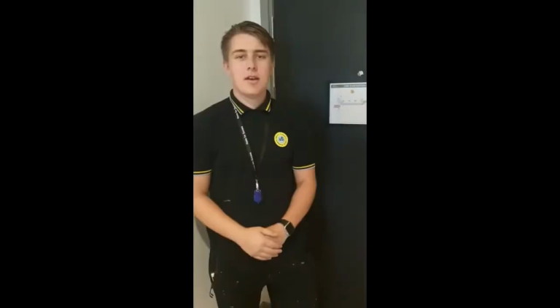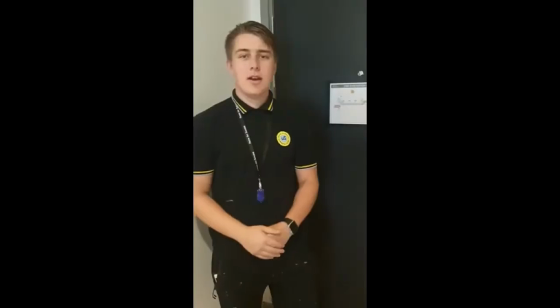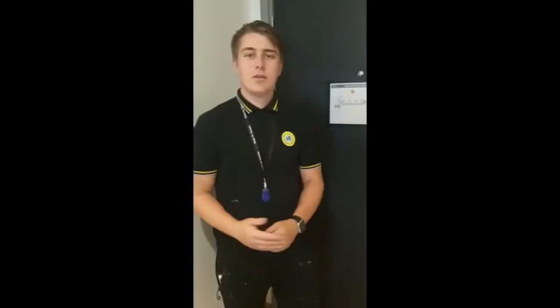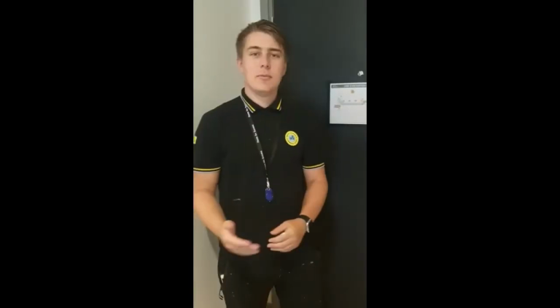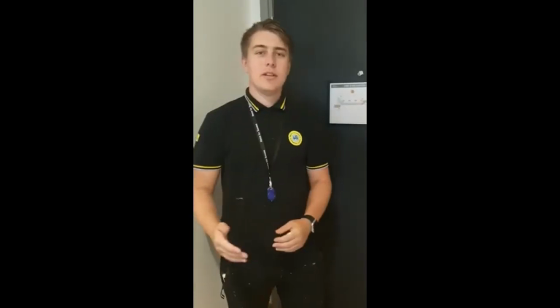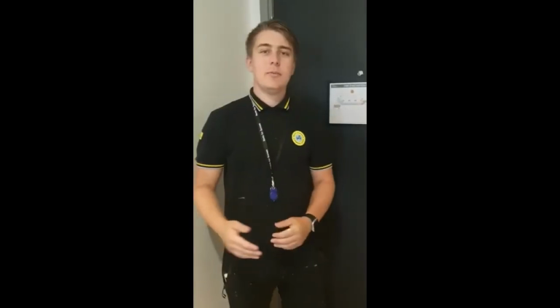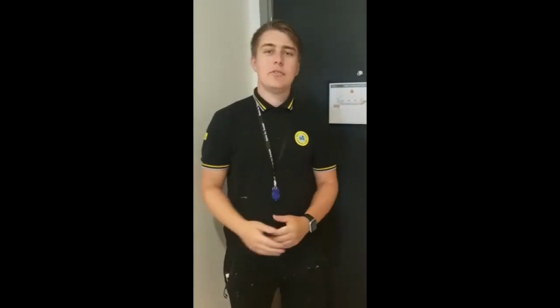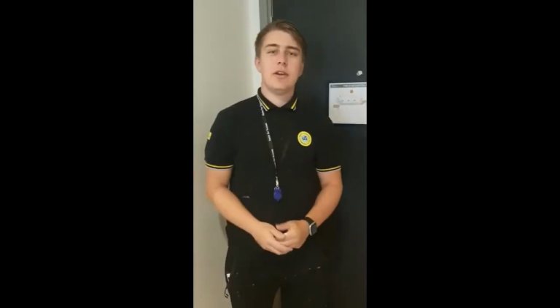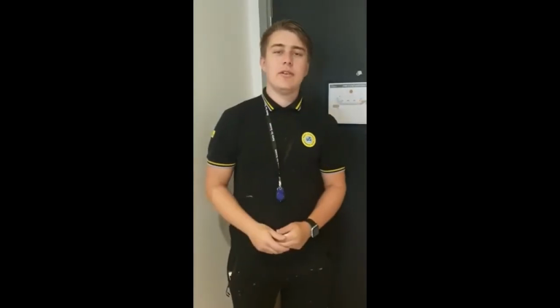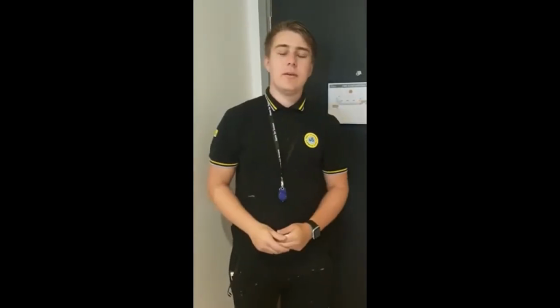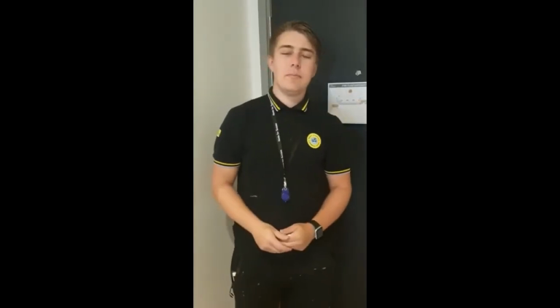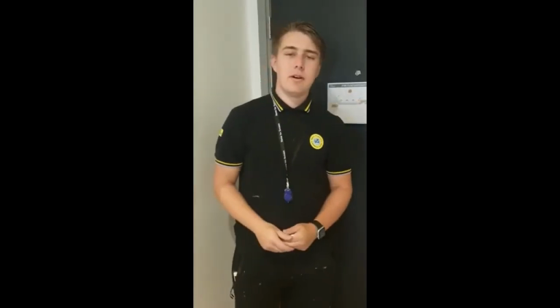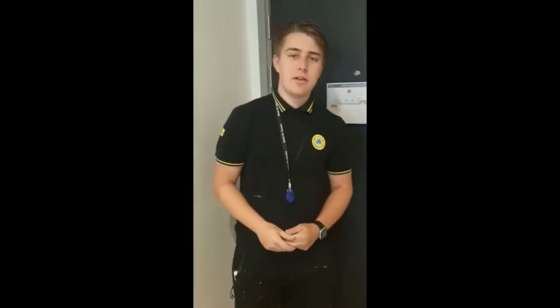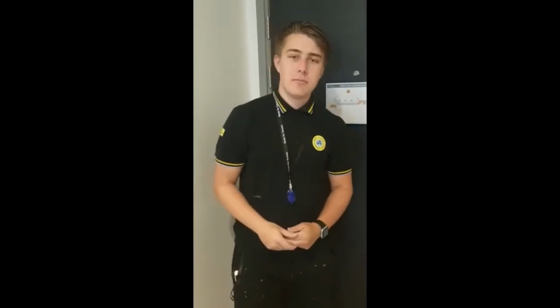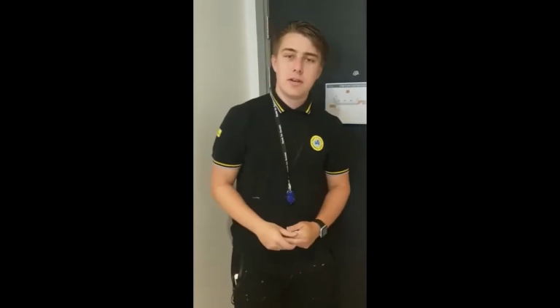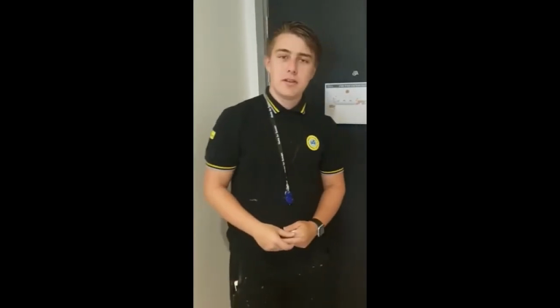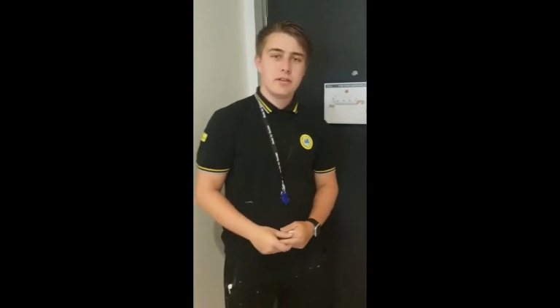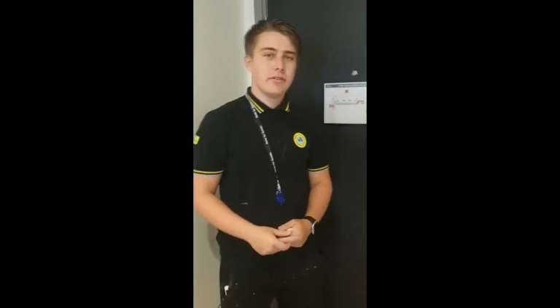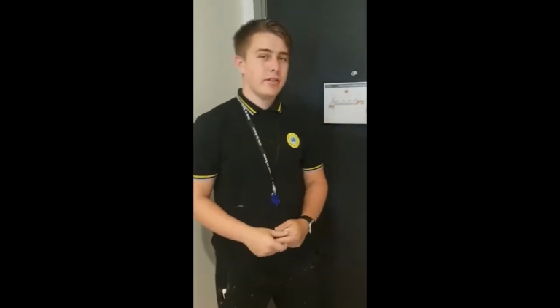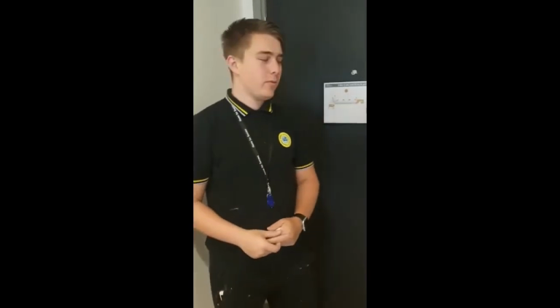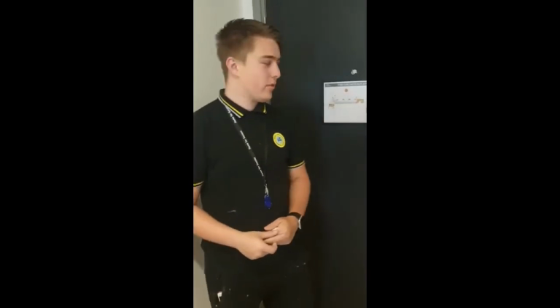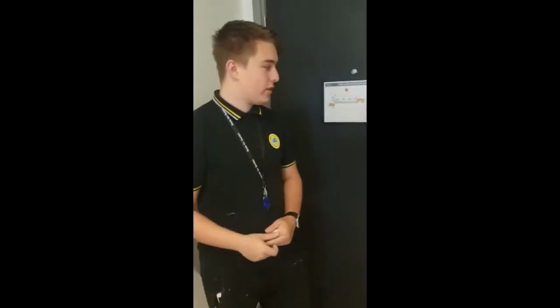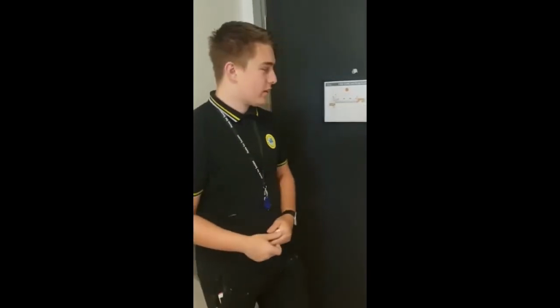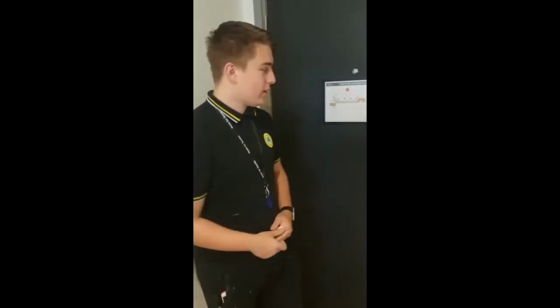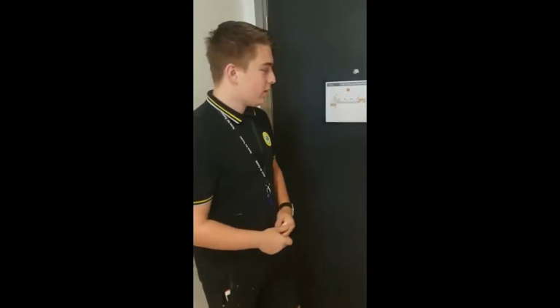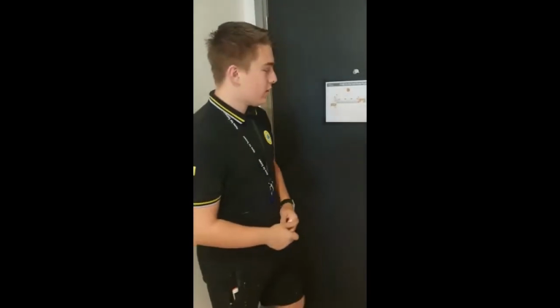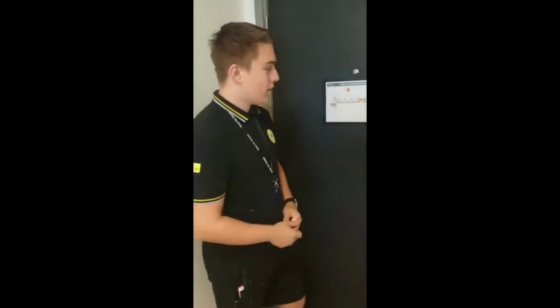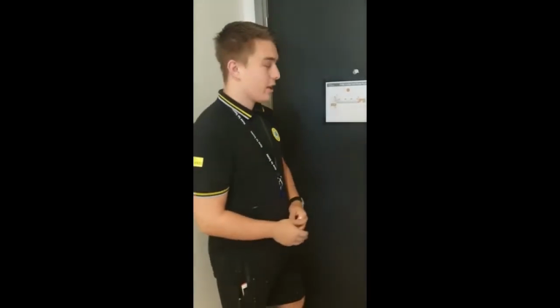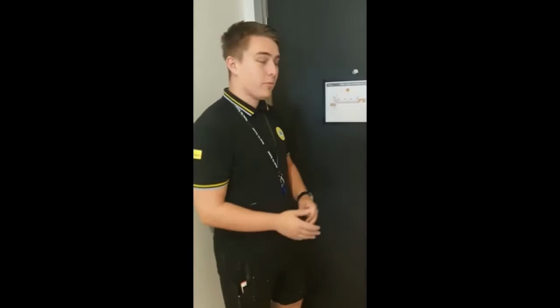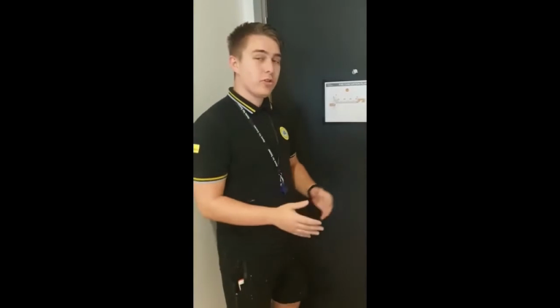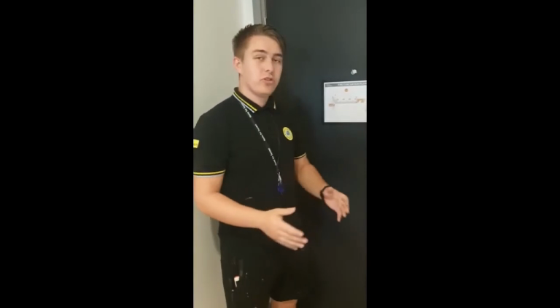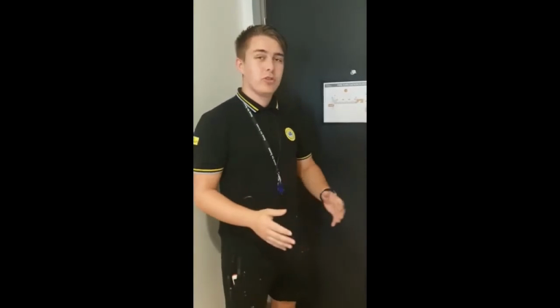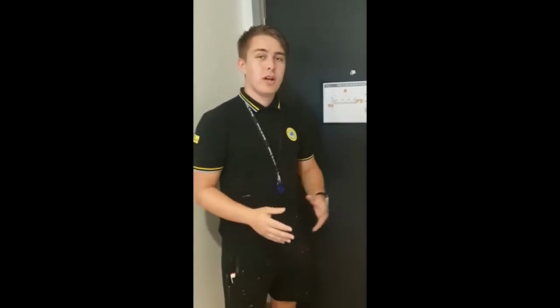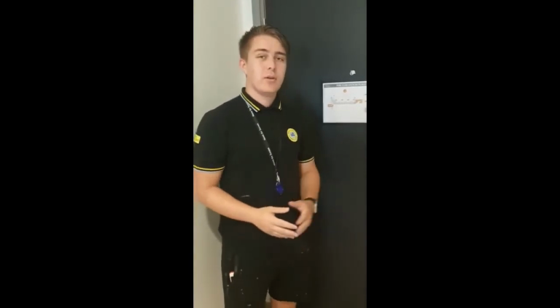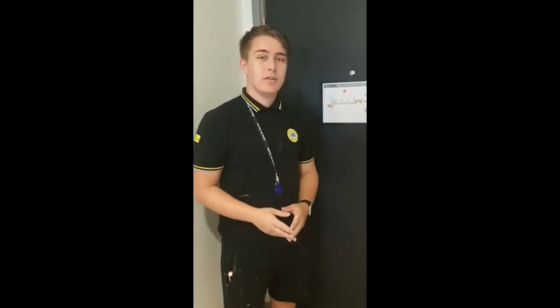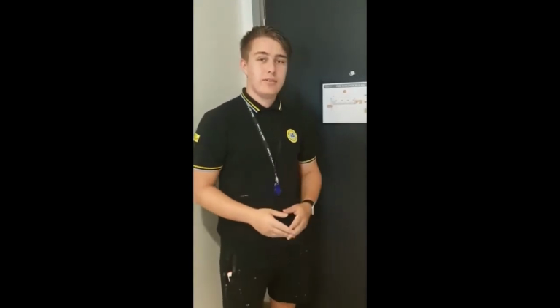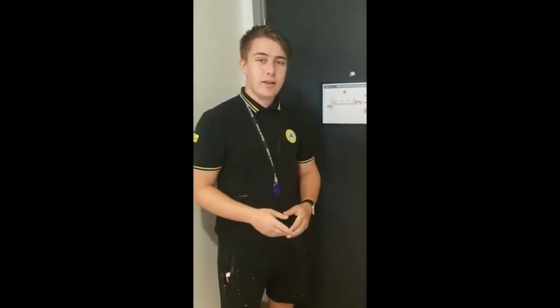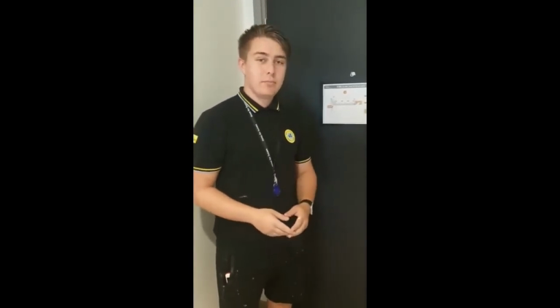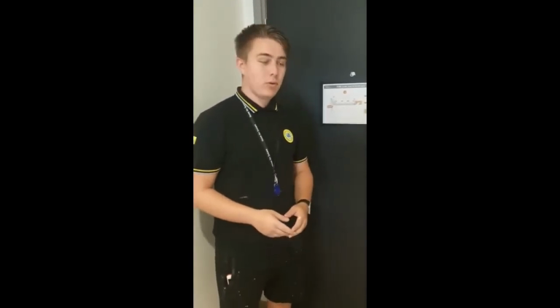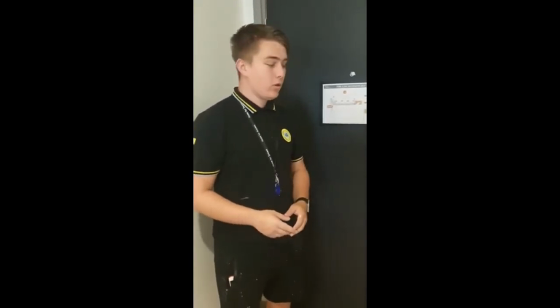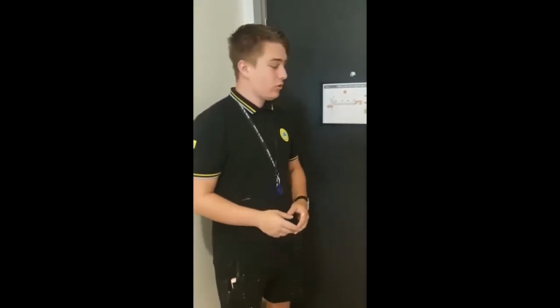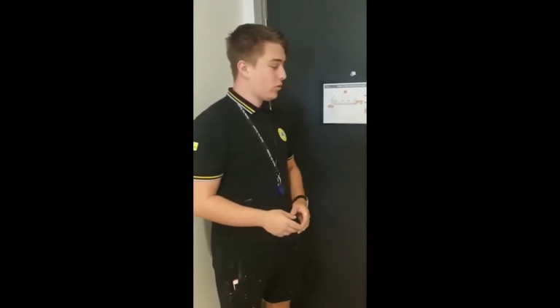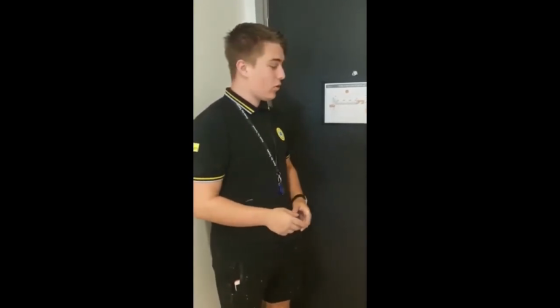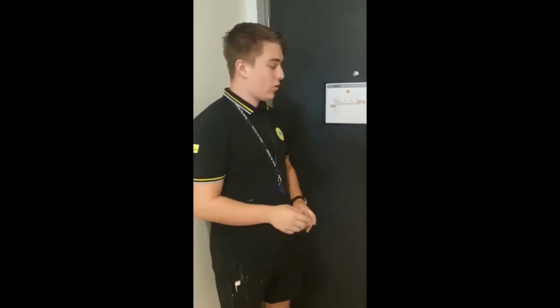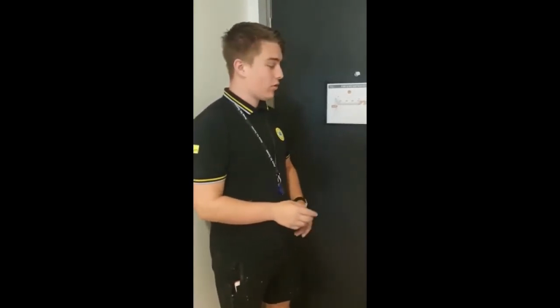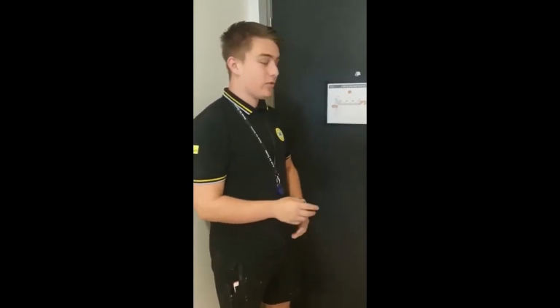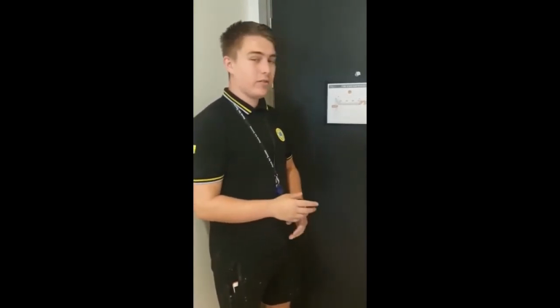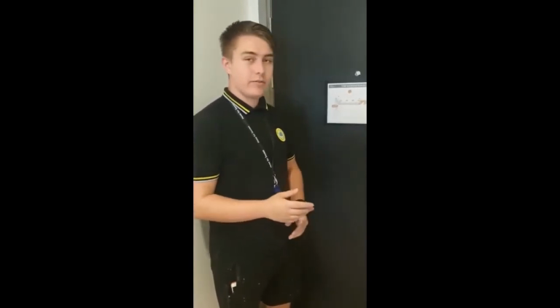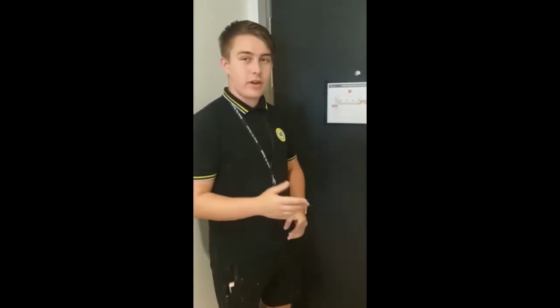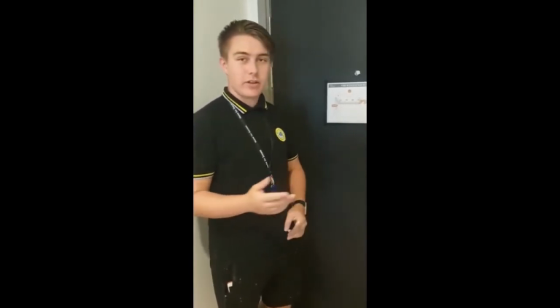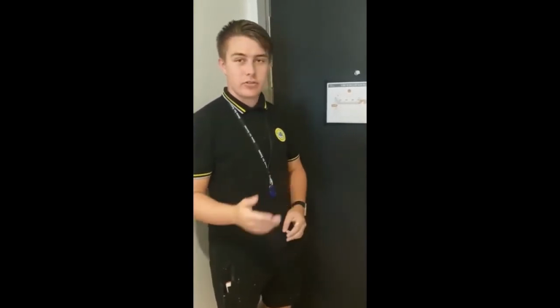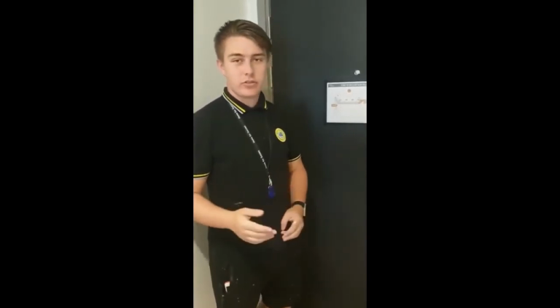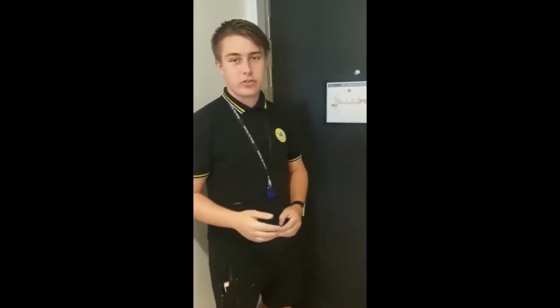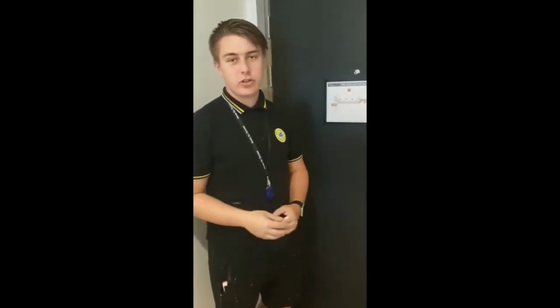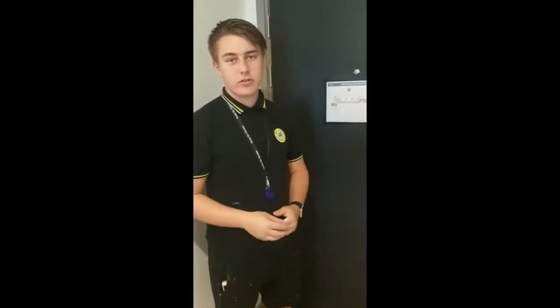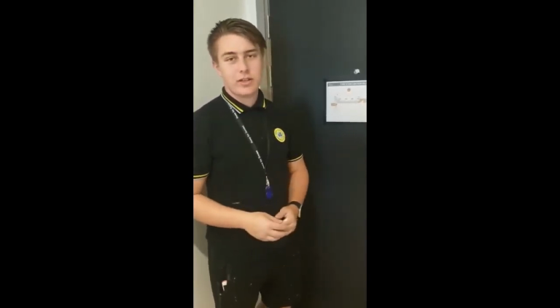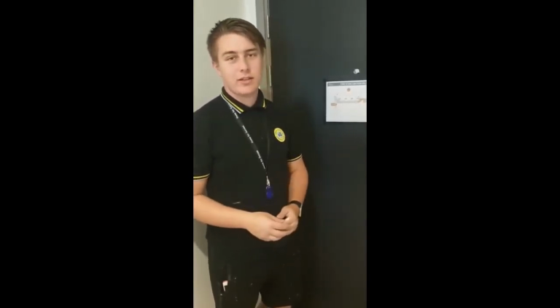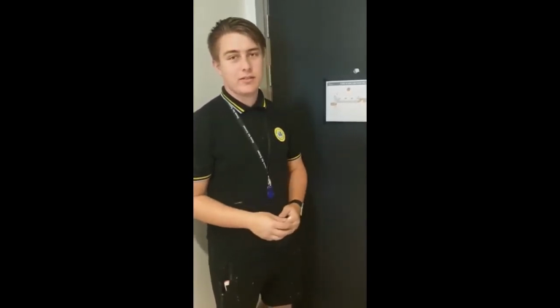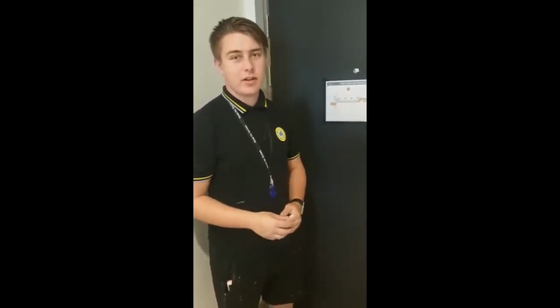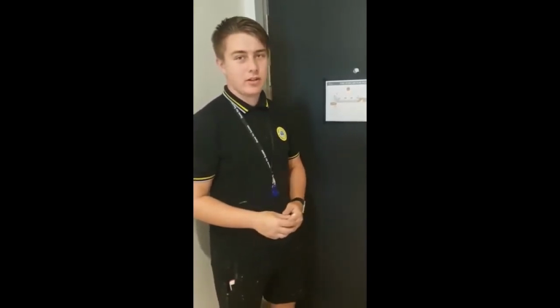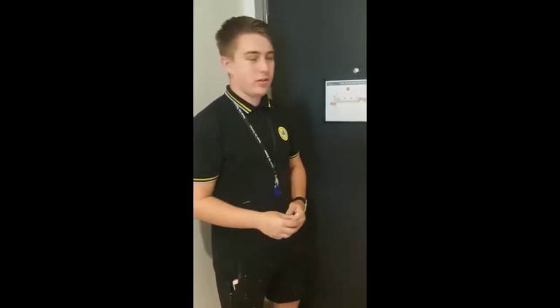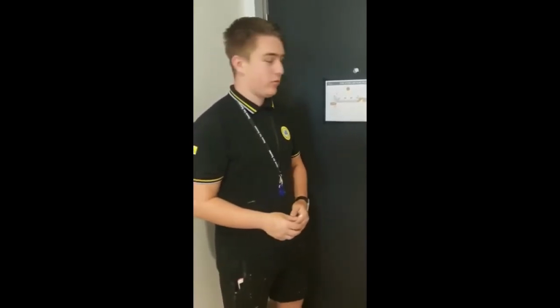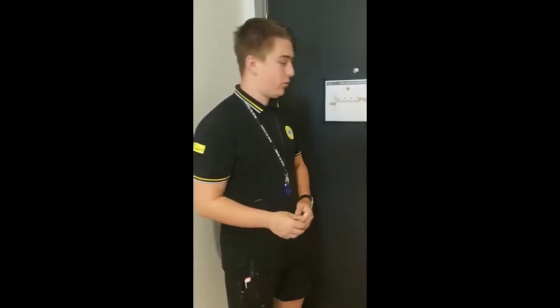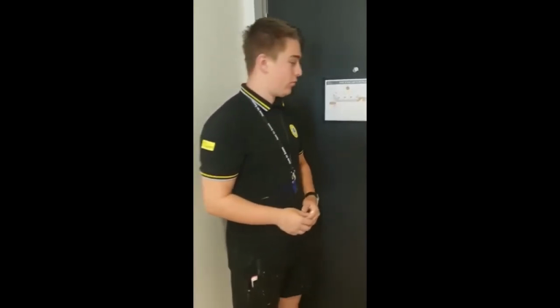Hello, my name is Ciaran and I'm part of the maintenance team with Unite. I'm going to show you how to deadbolt a door for extra security inside your room.